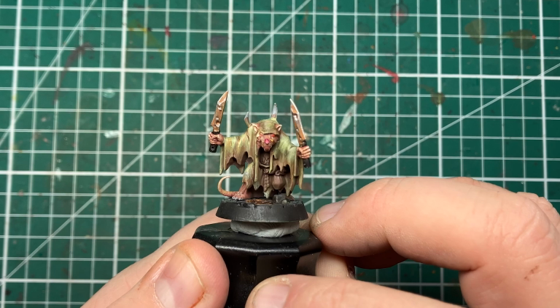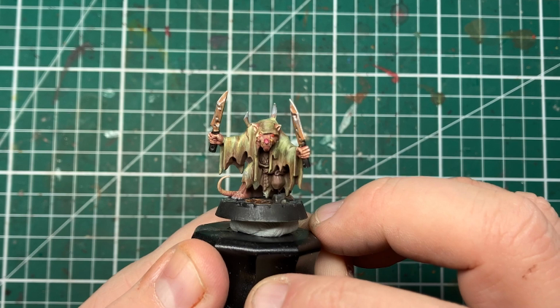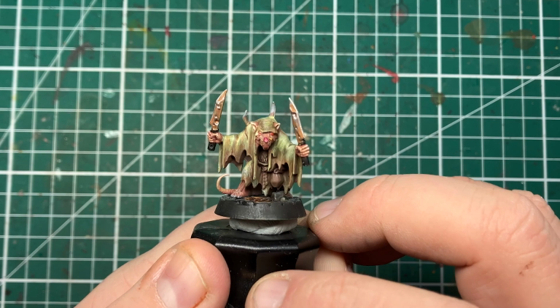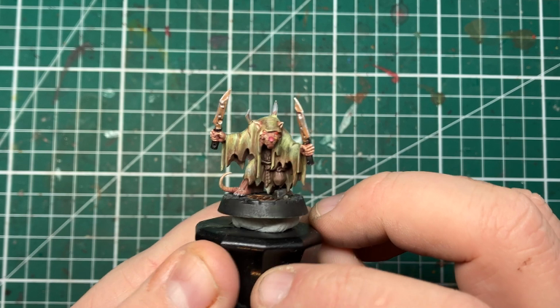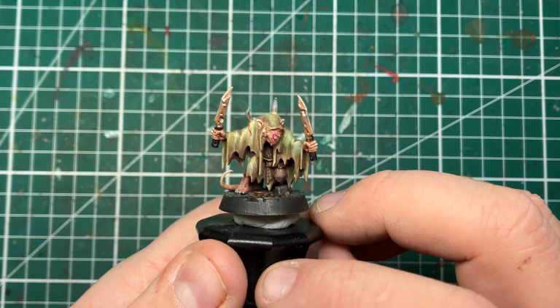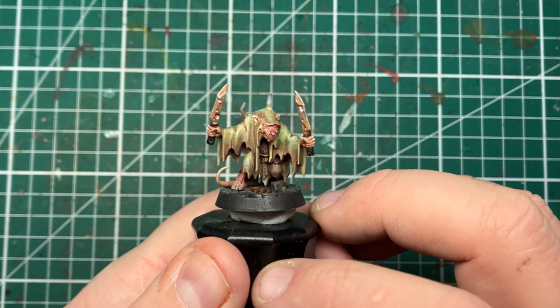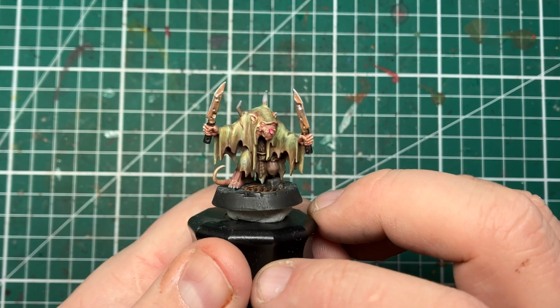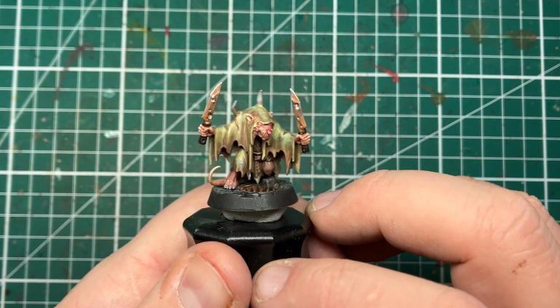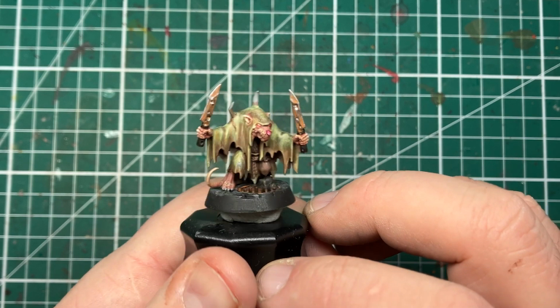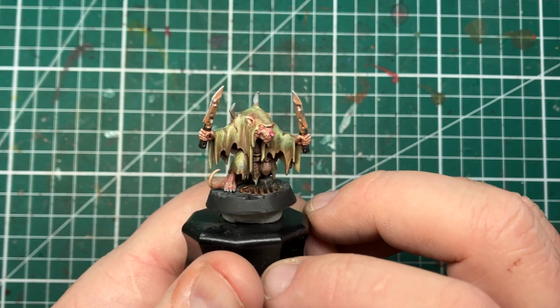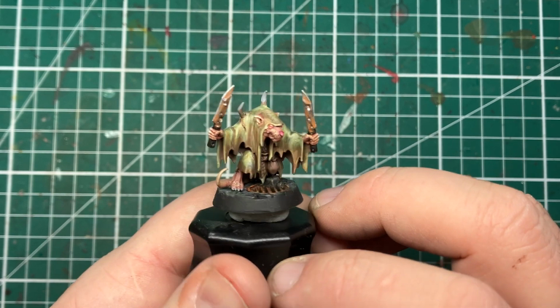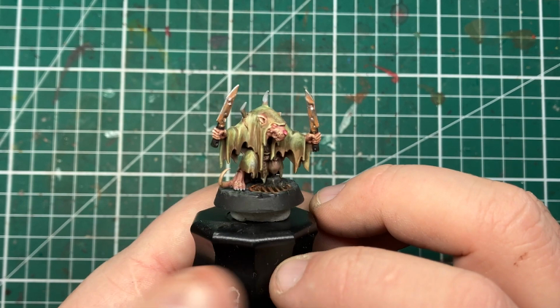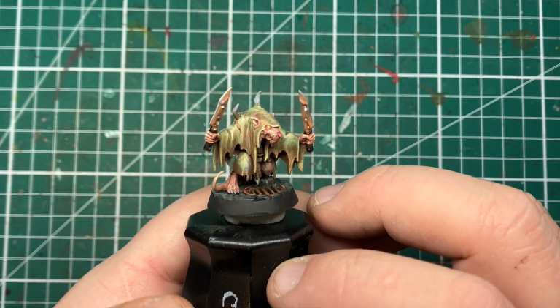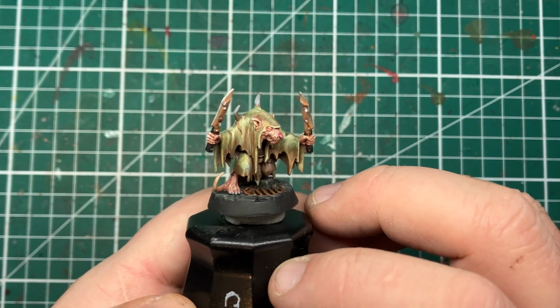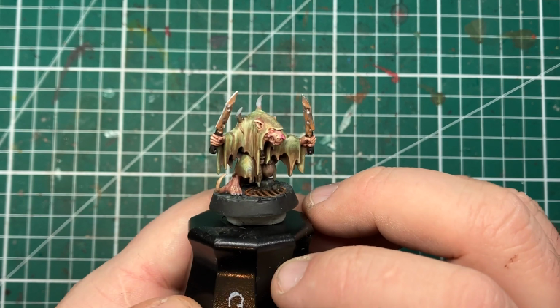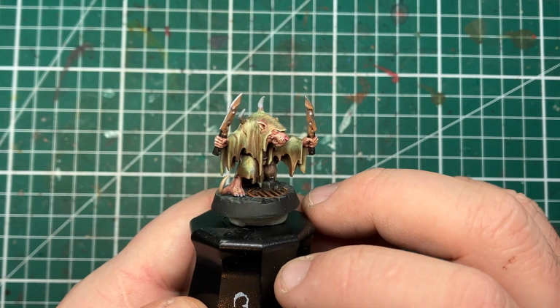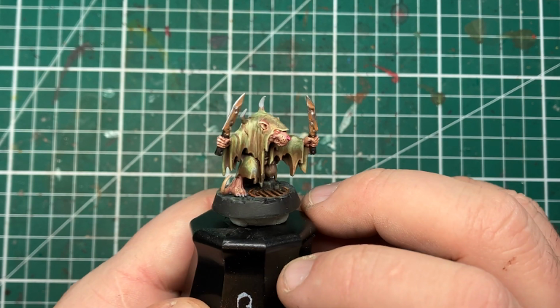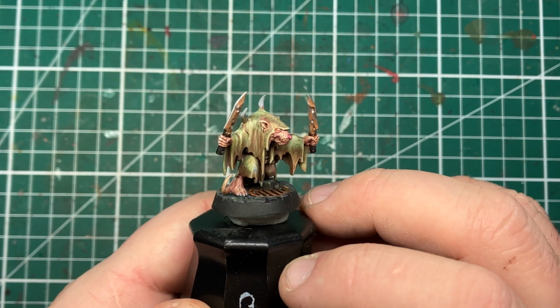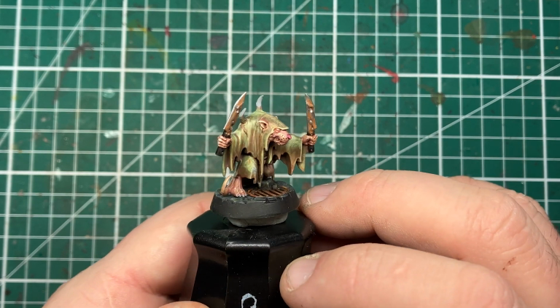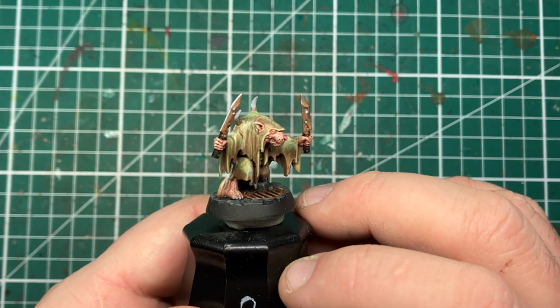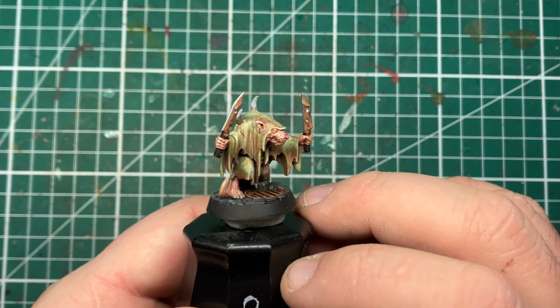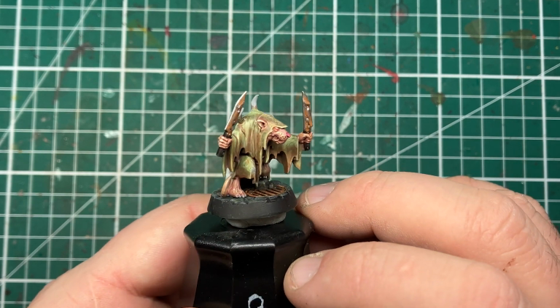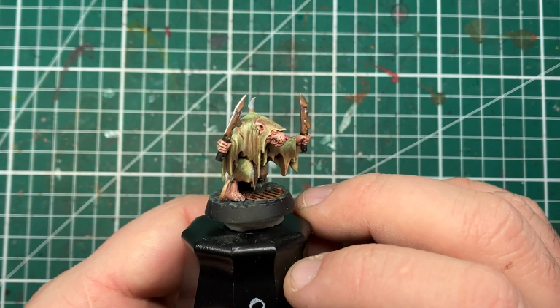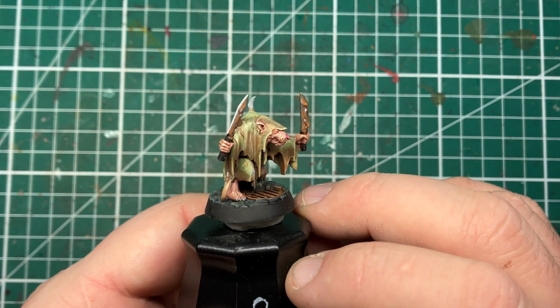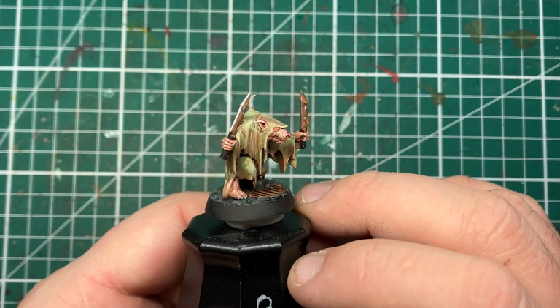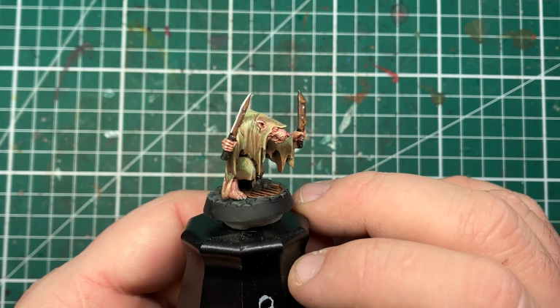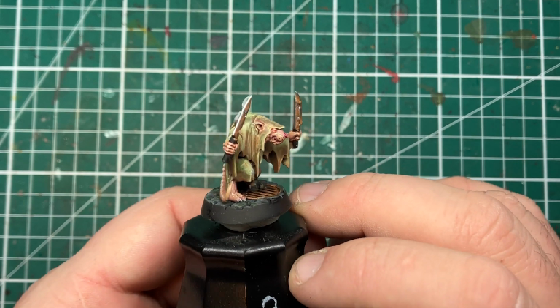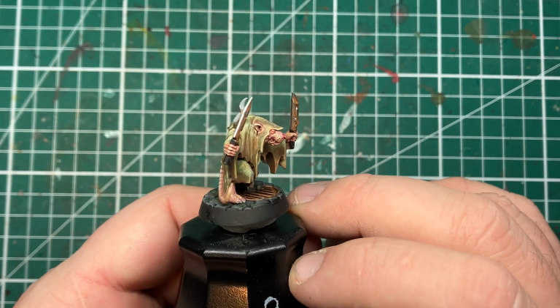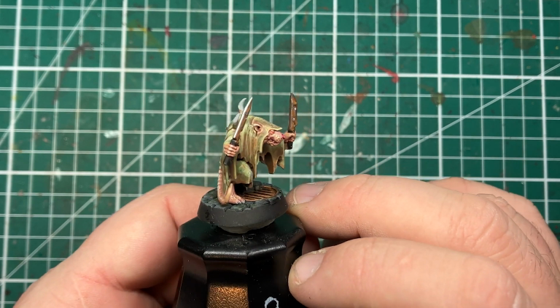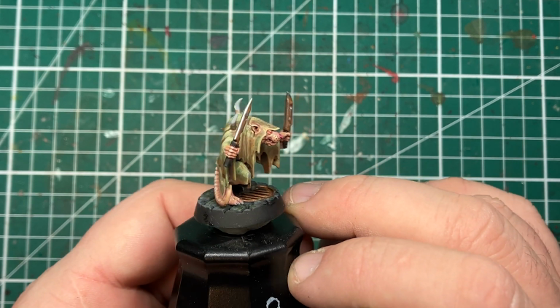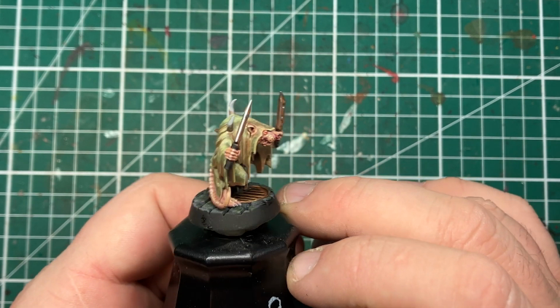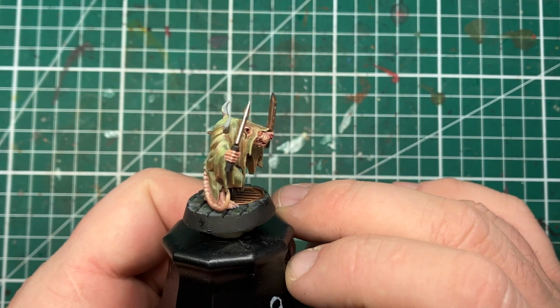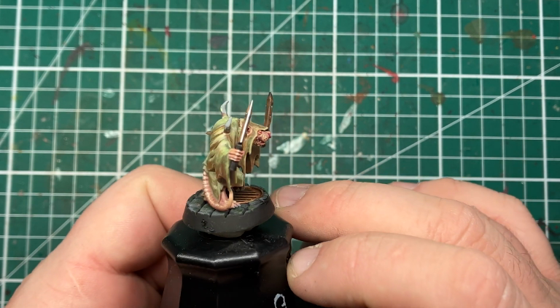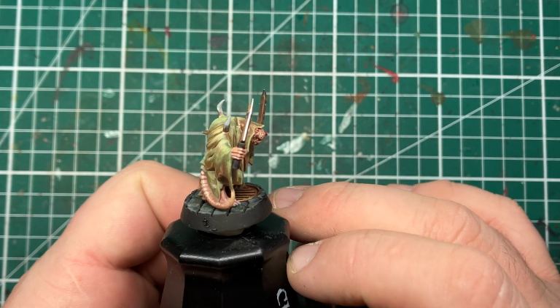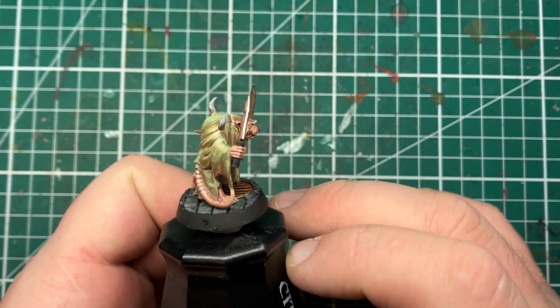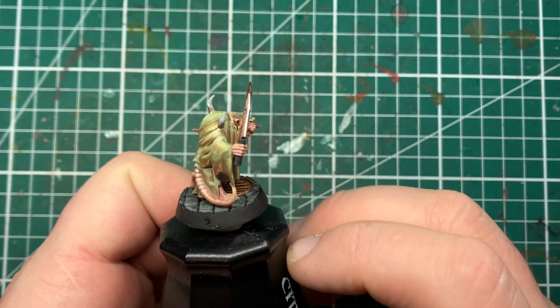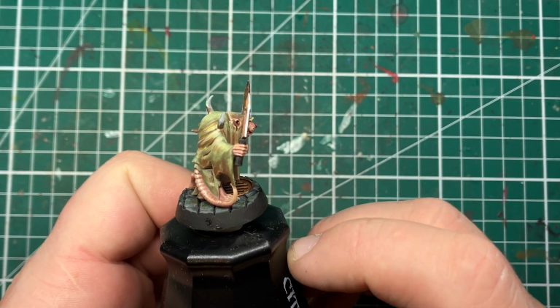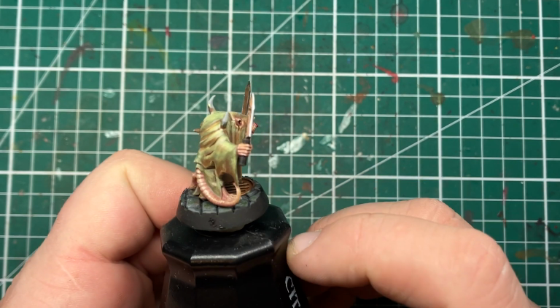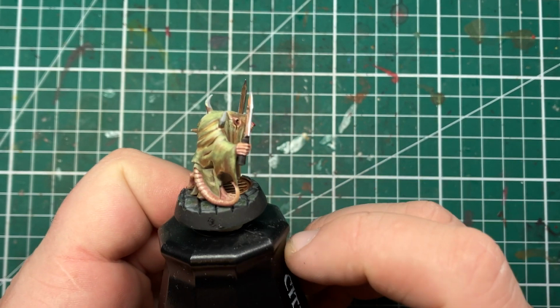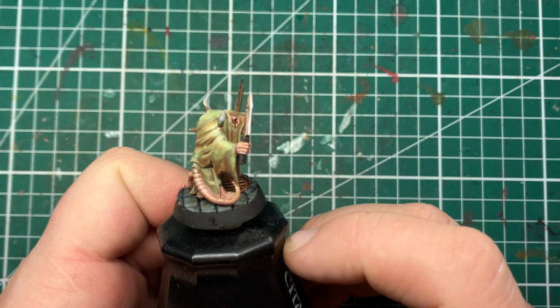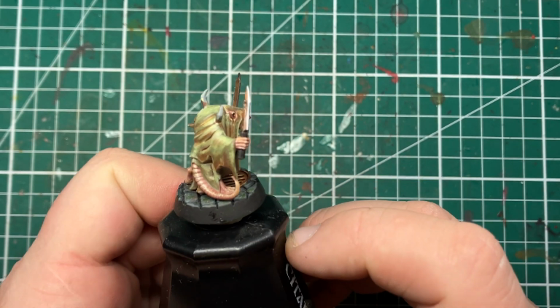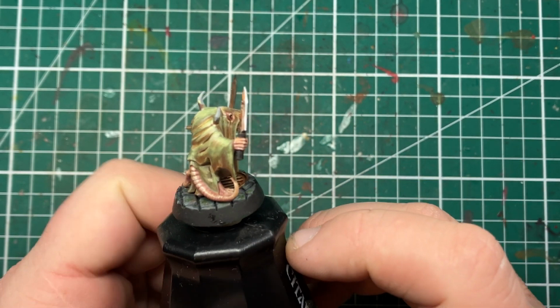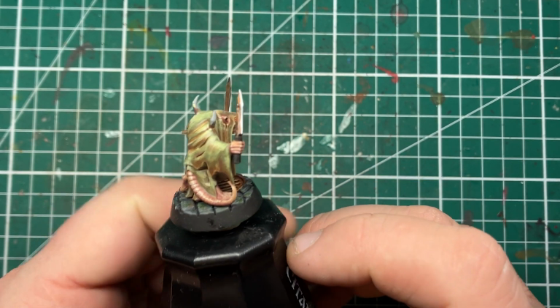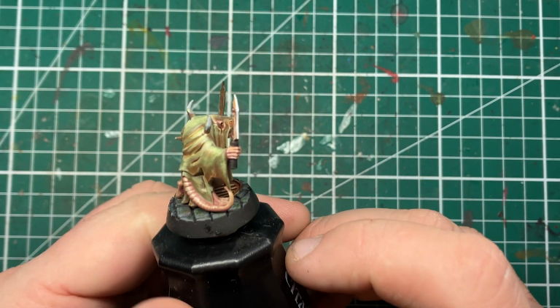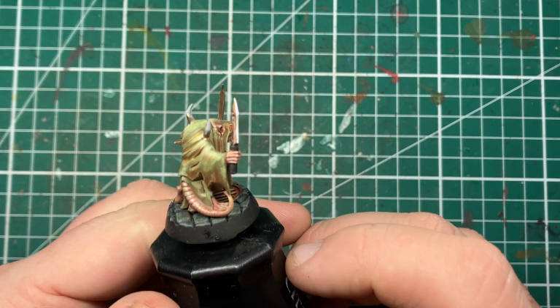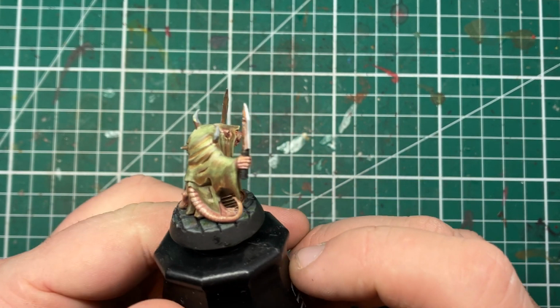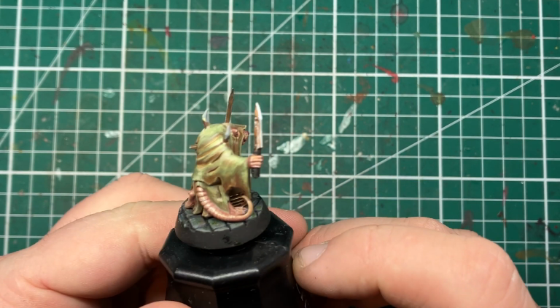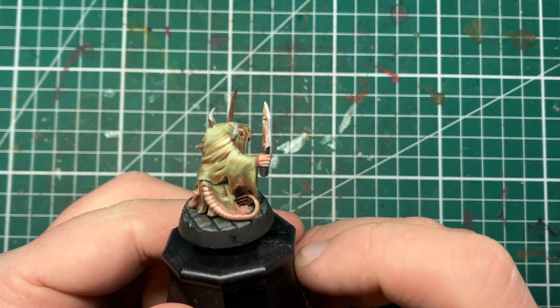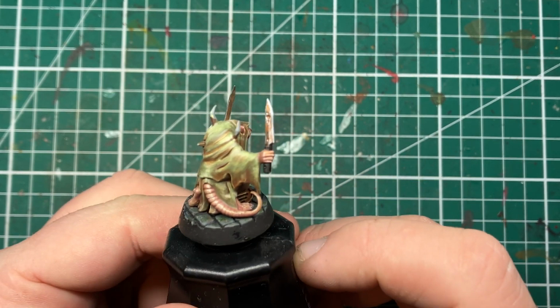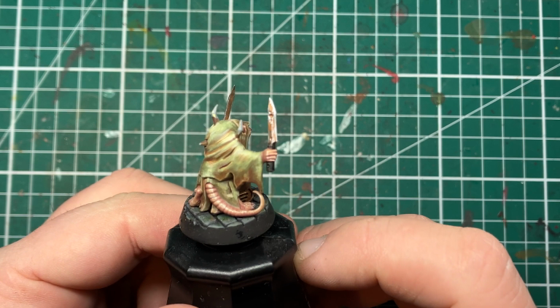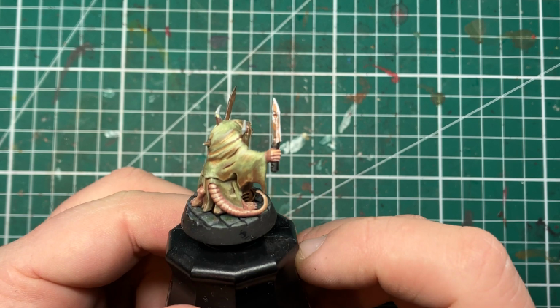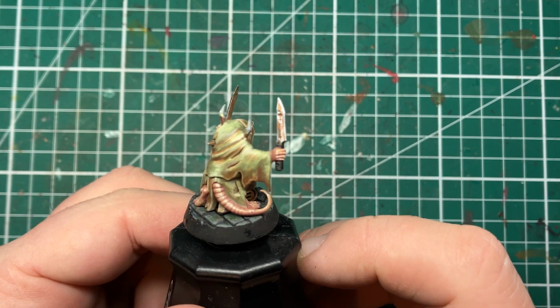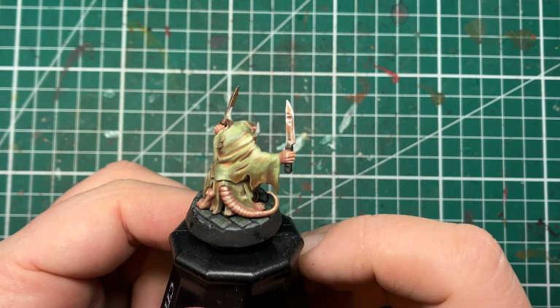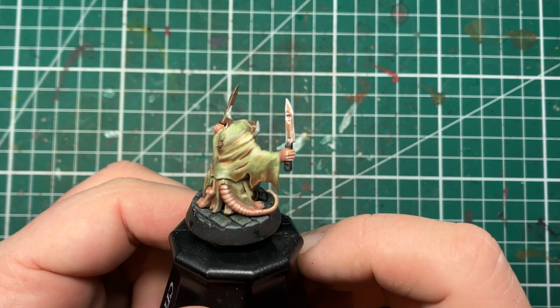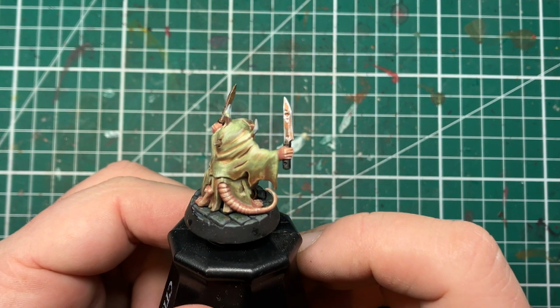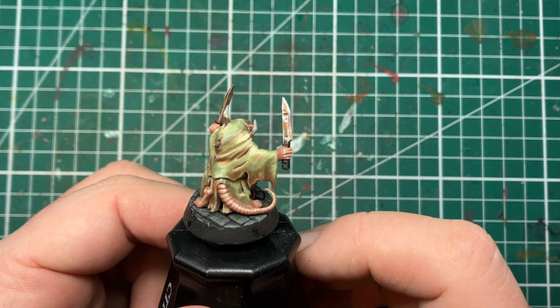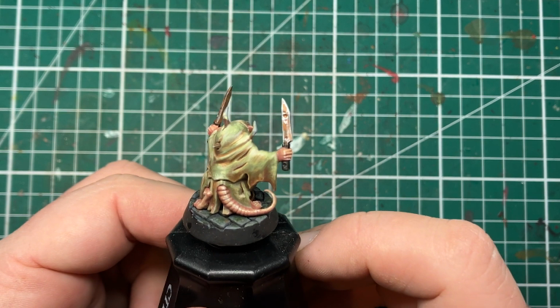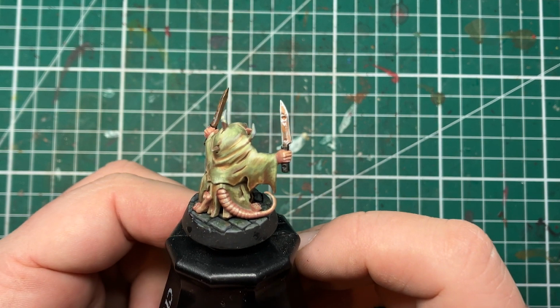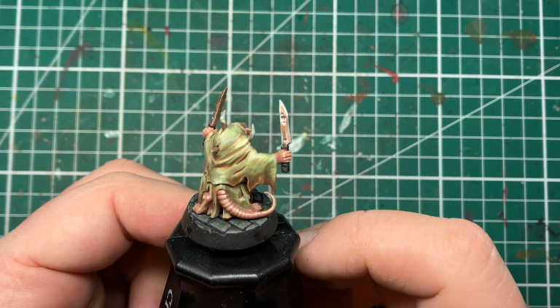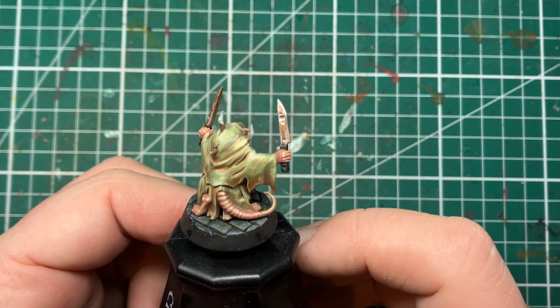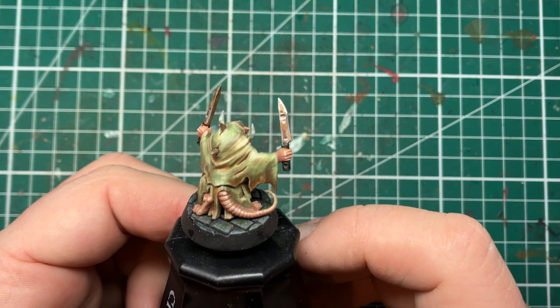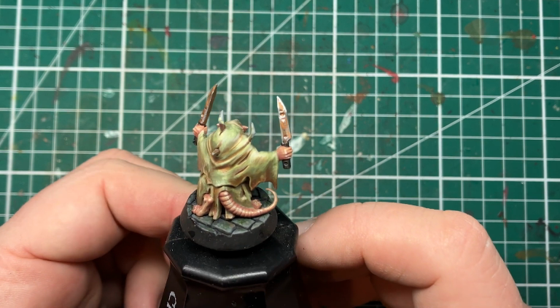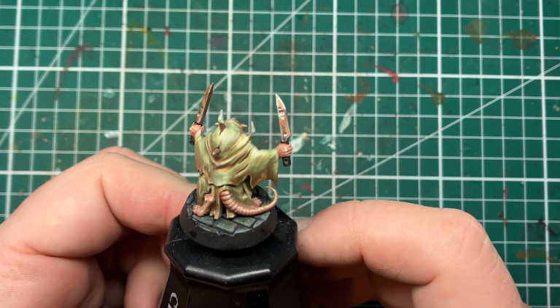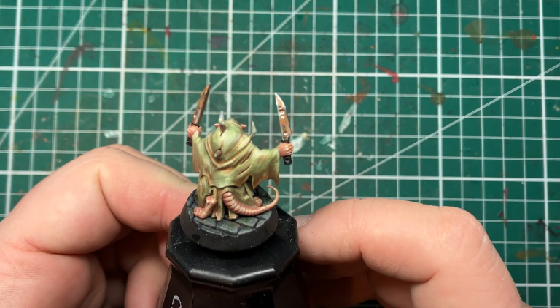Hi folks, in this video we're going to be looking at how I painted these grimy rusty knives on this Plague Monk miniature.